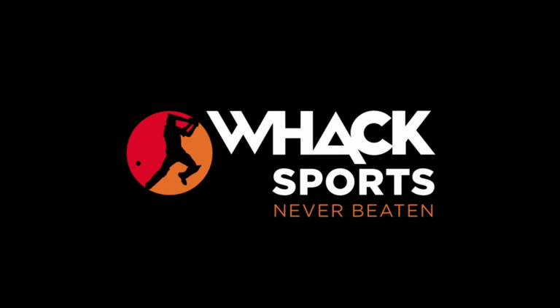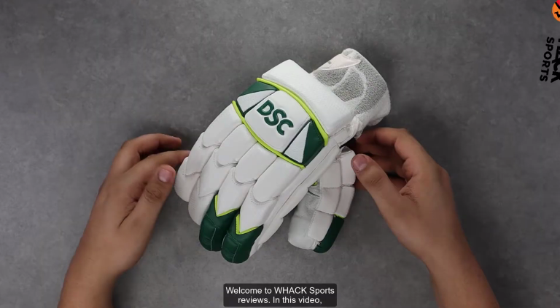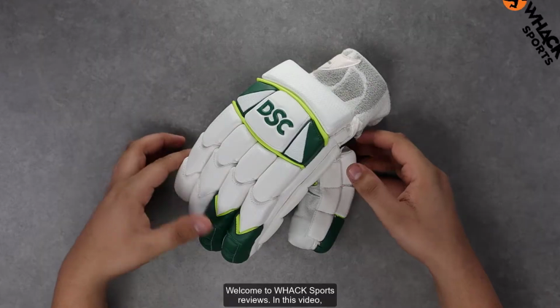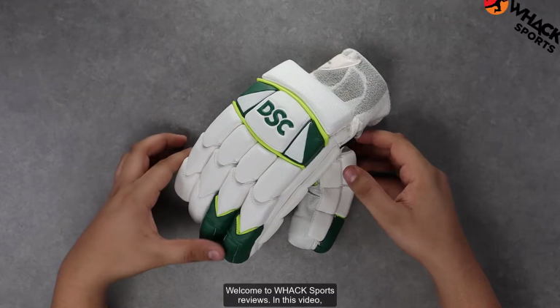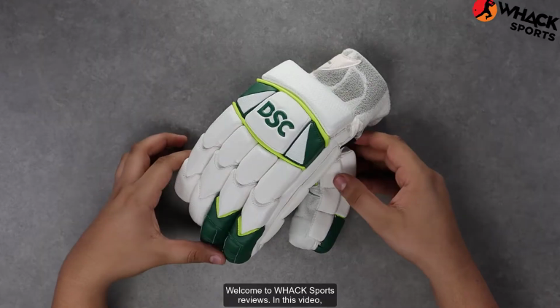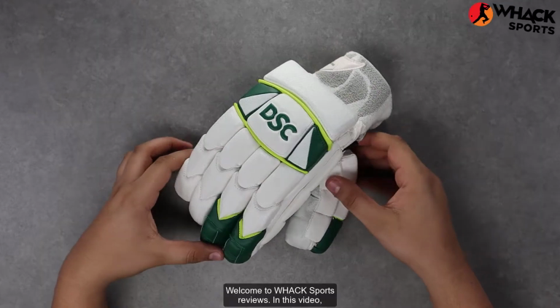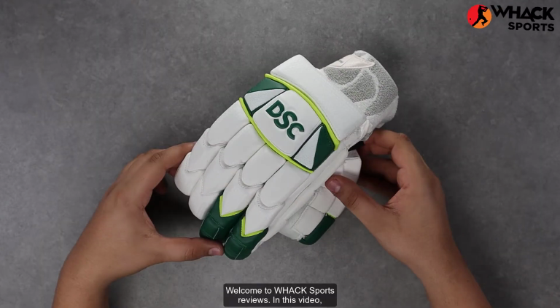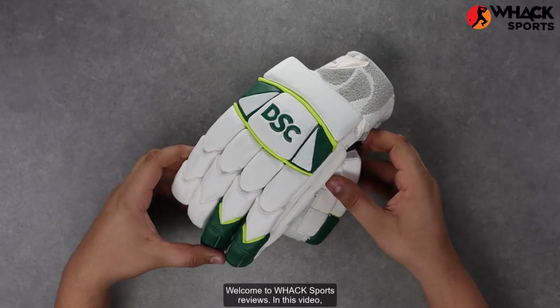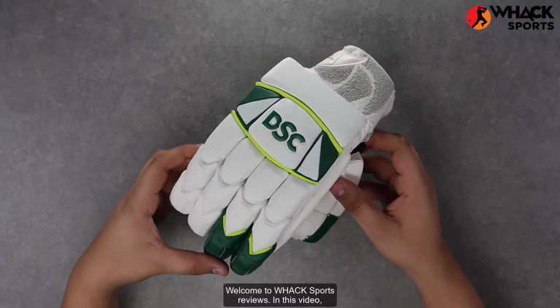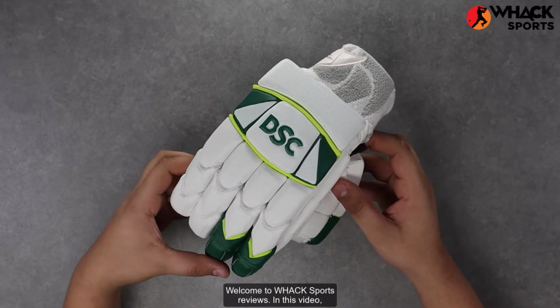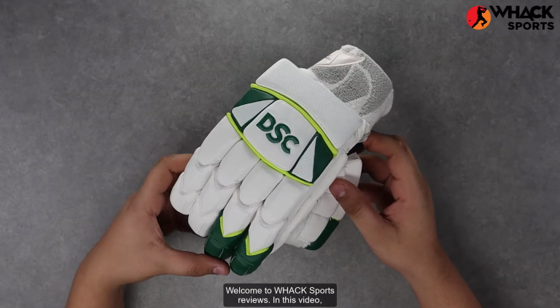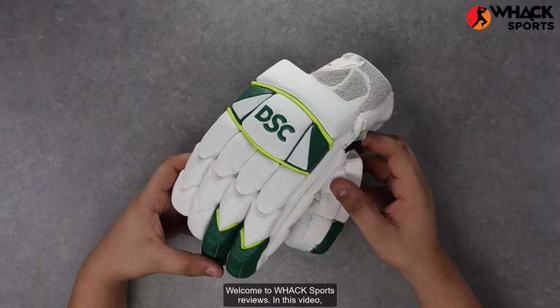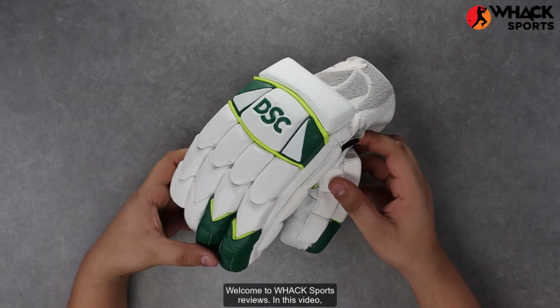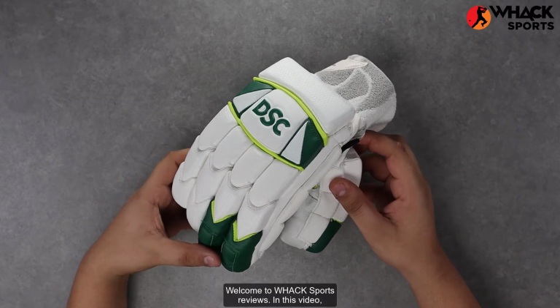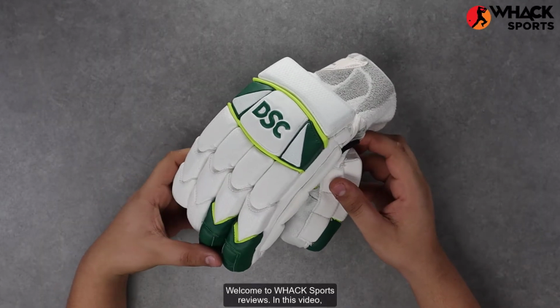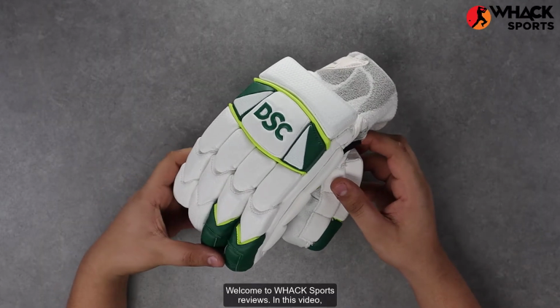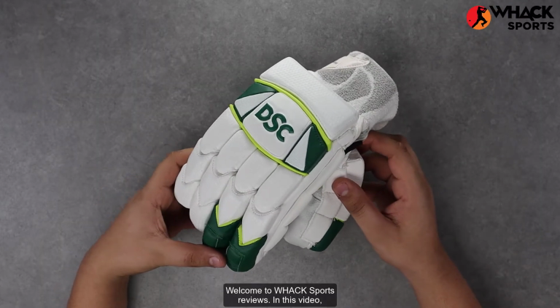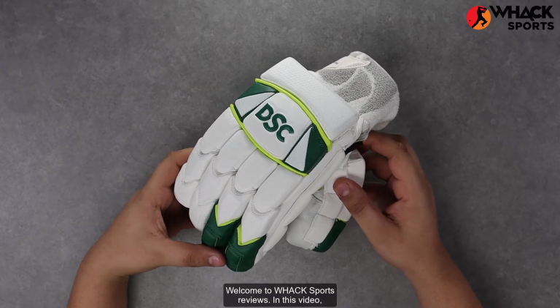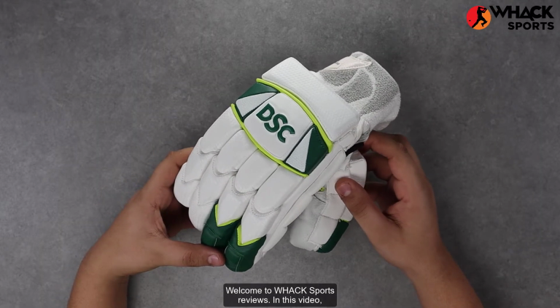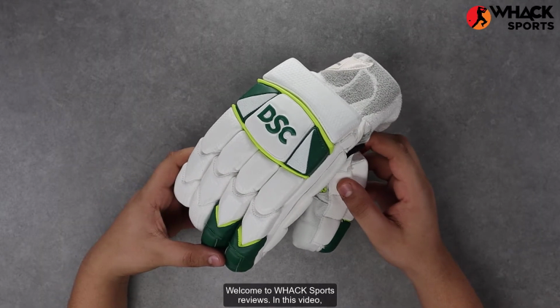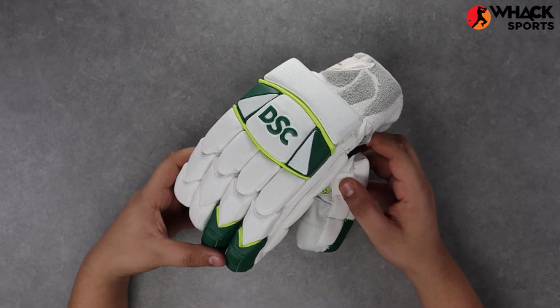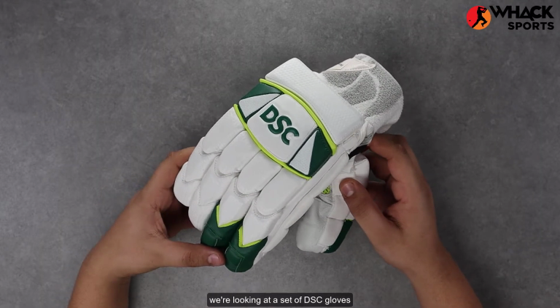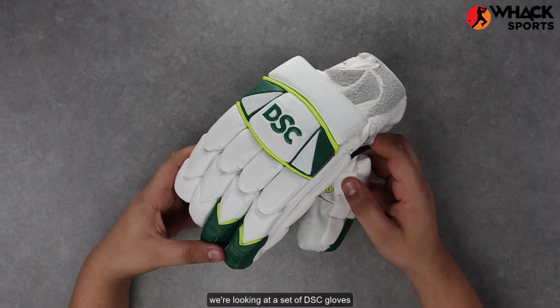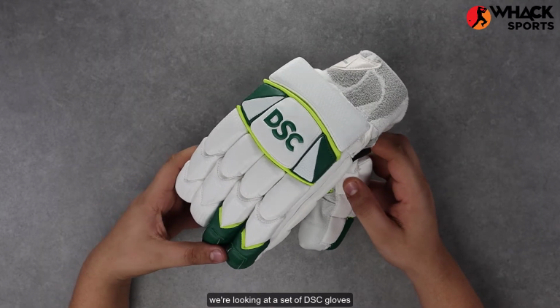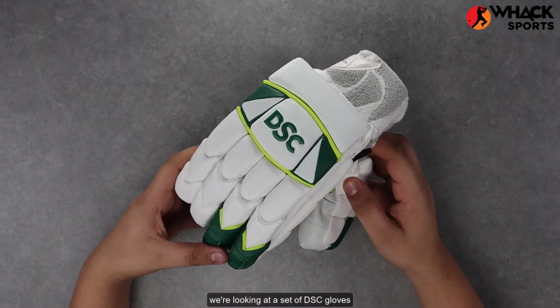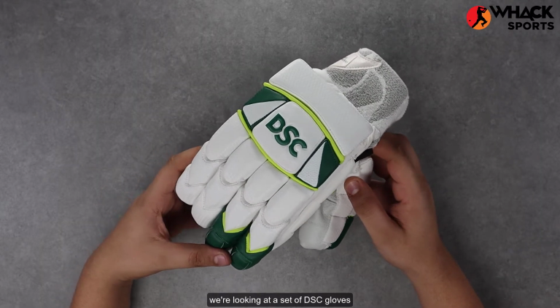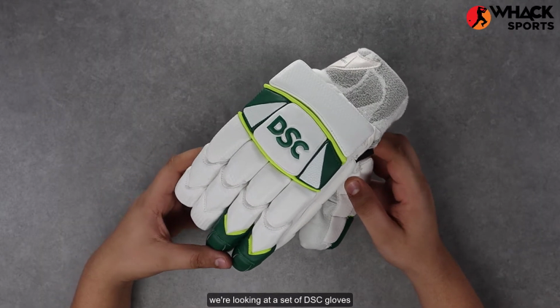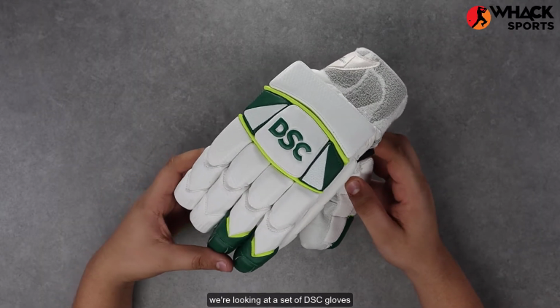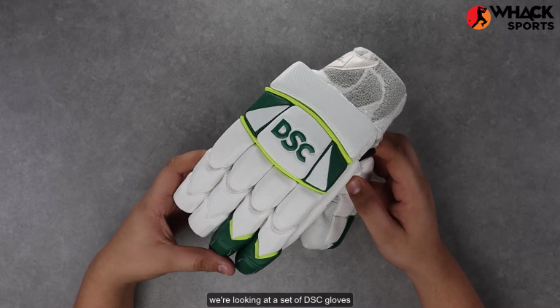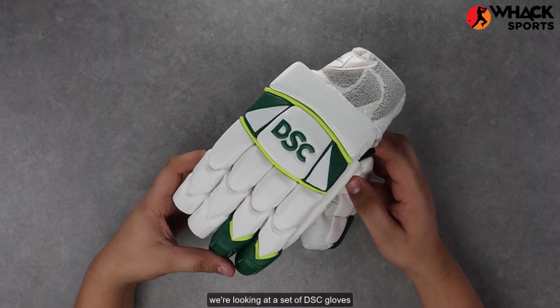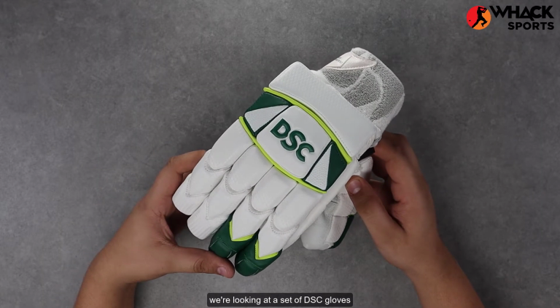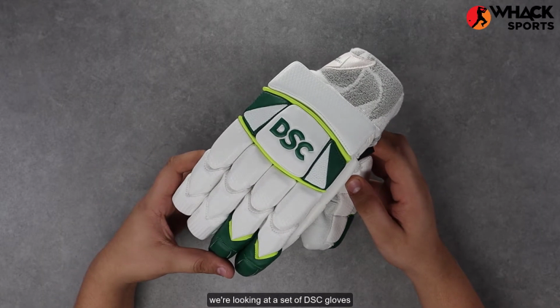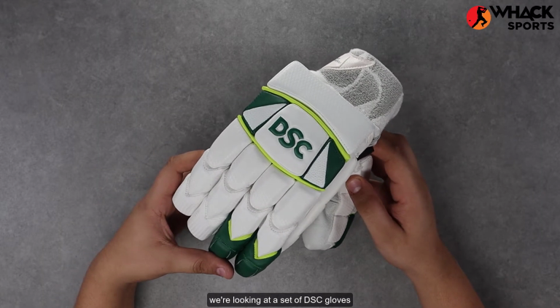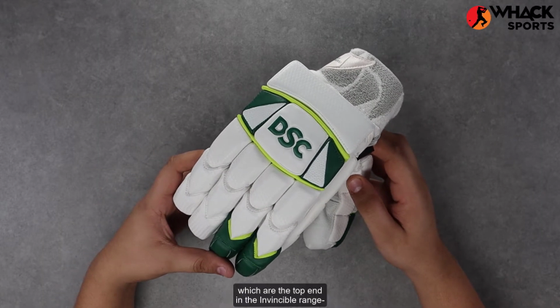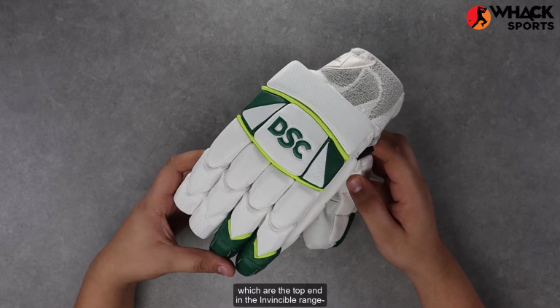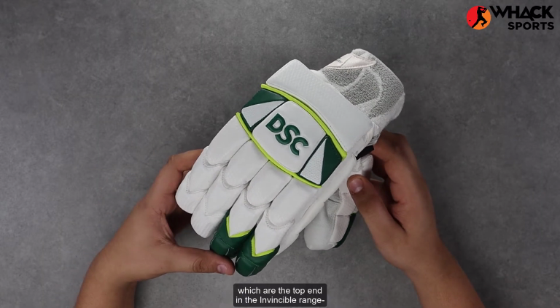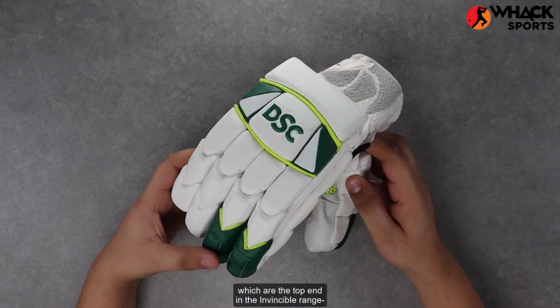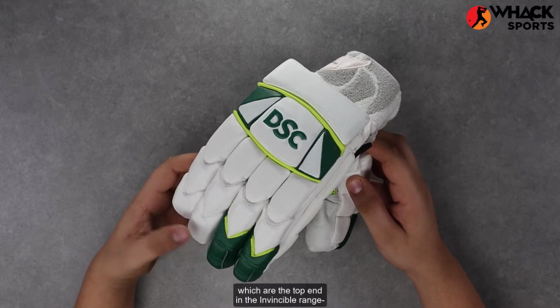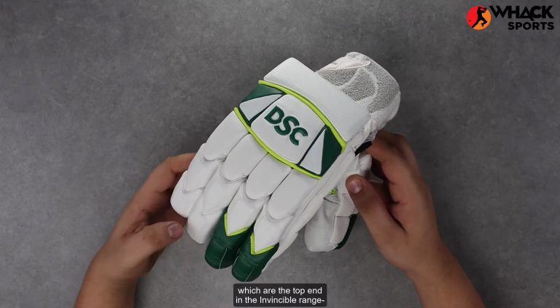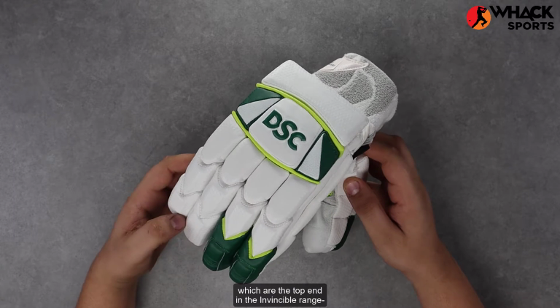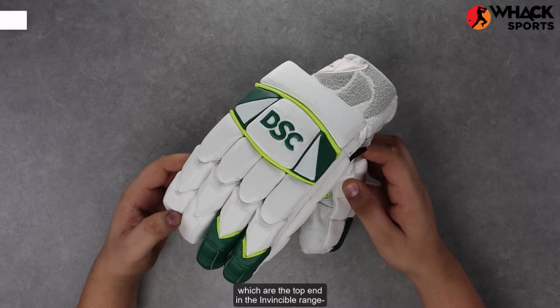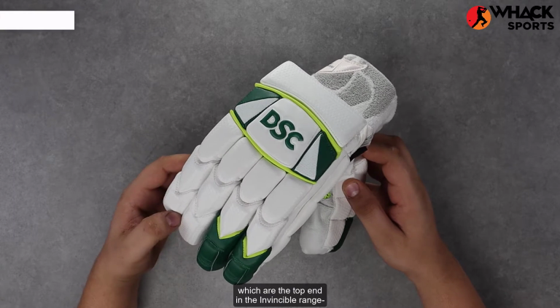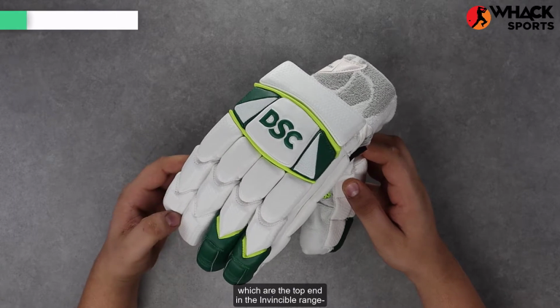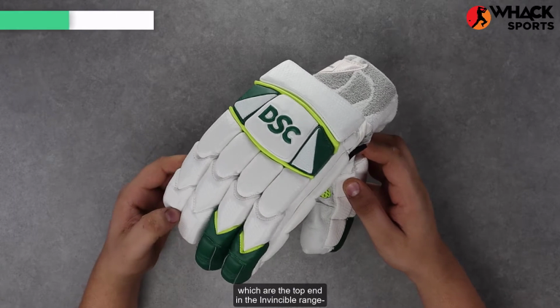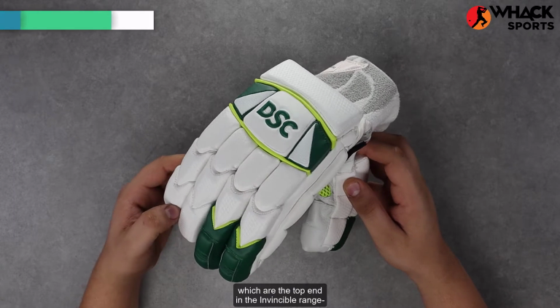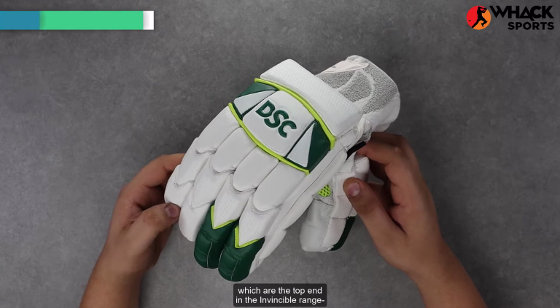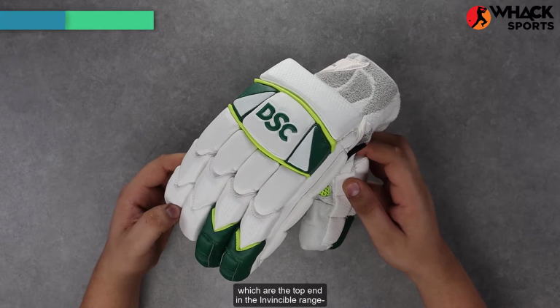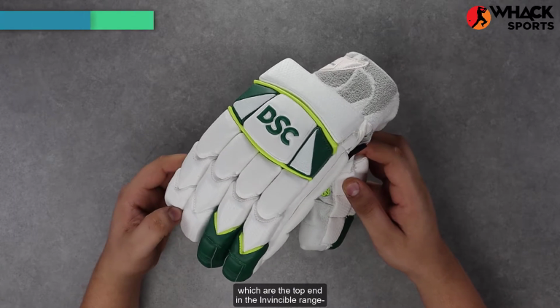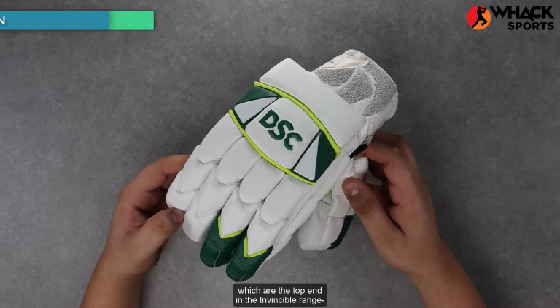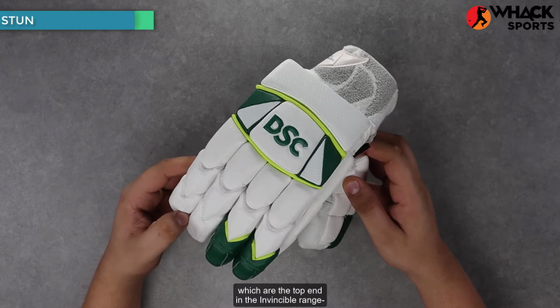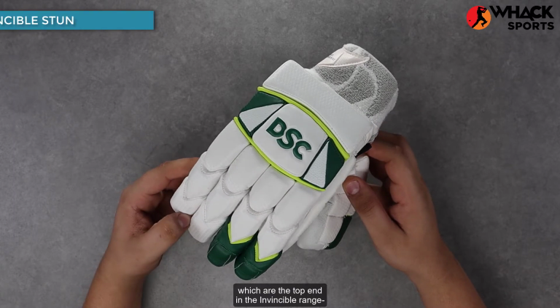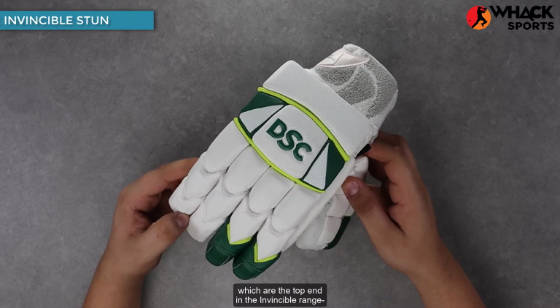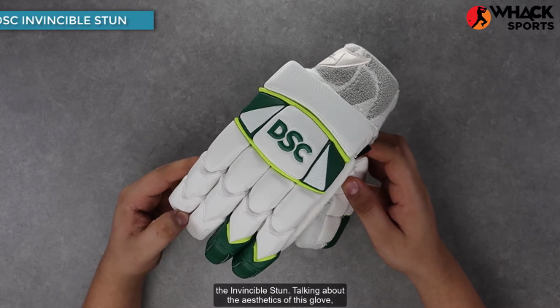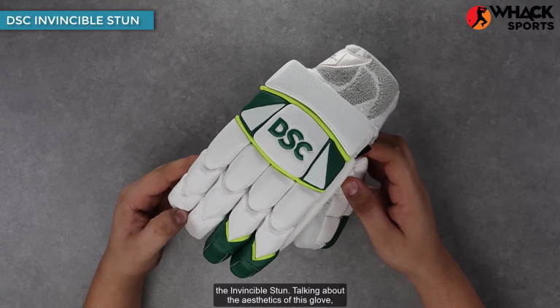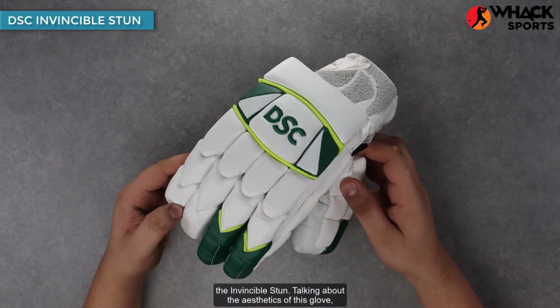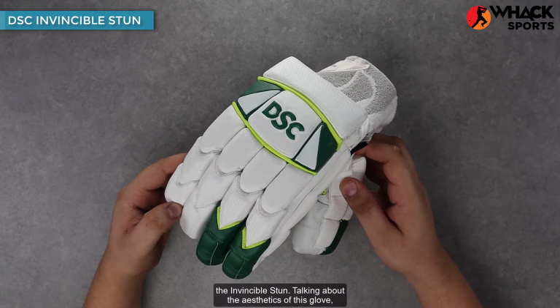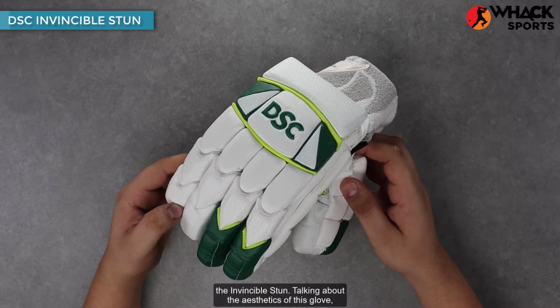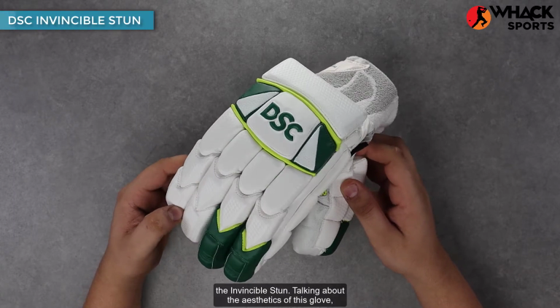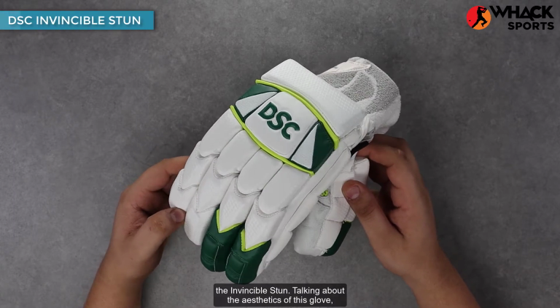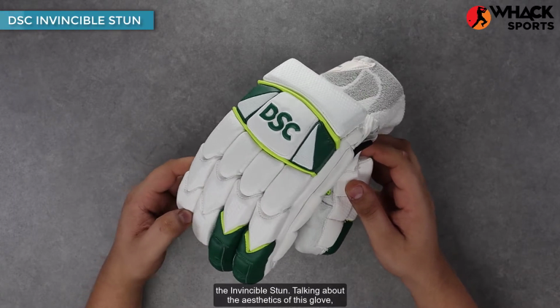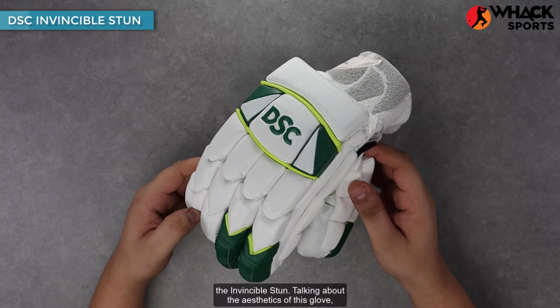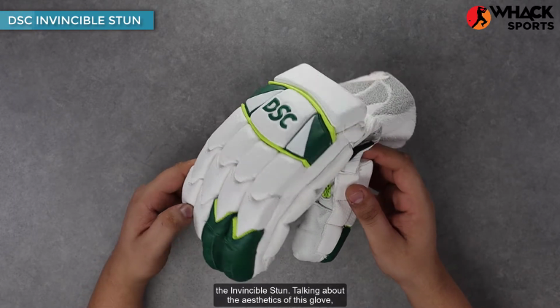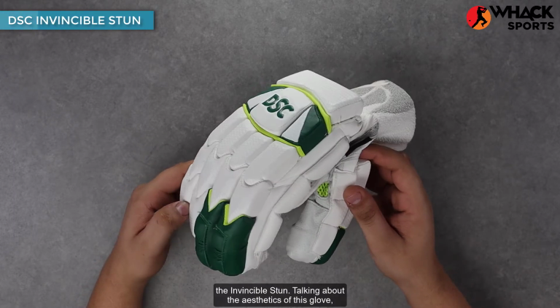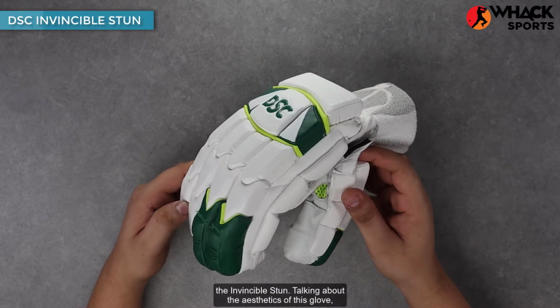Welcome to Wax Sports Reviews. In this video, we're looking at a set of DSC gloves which are the top end in the Invincible range, the Invincible Stun.